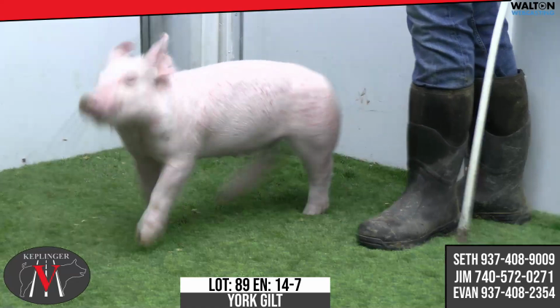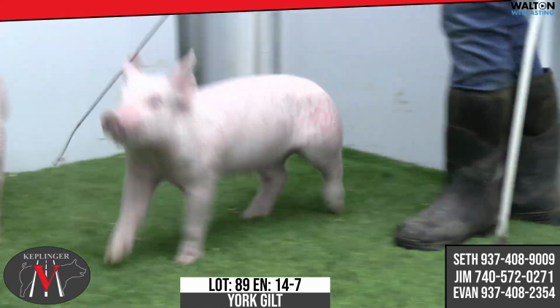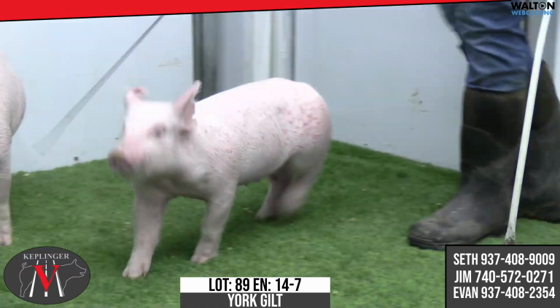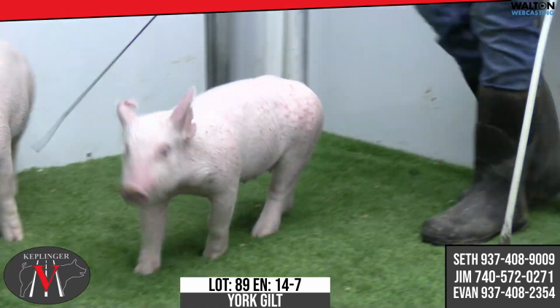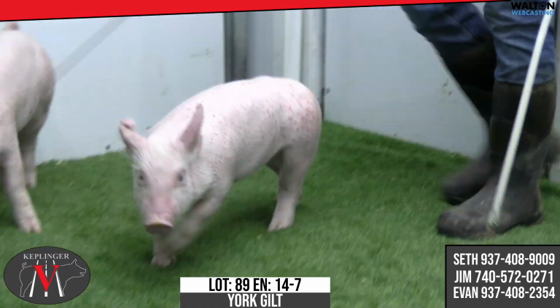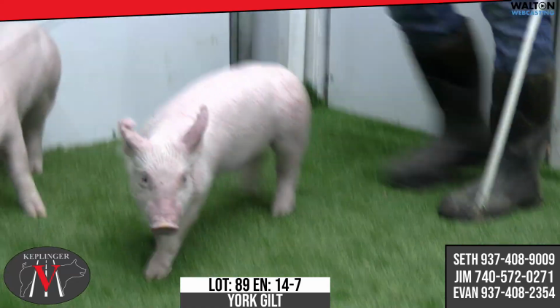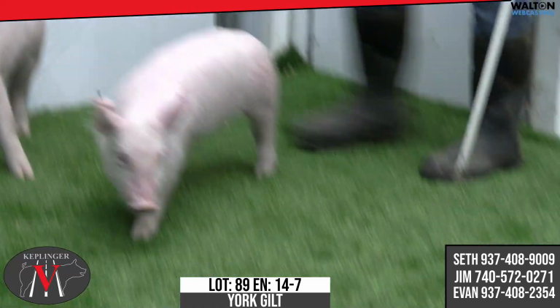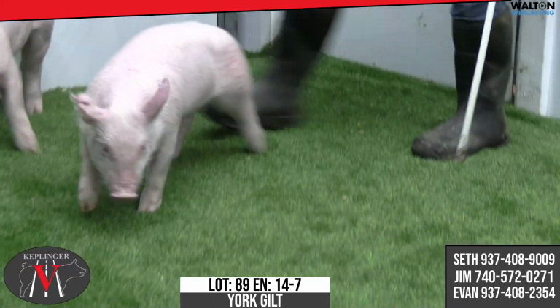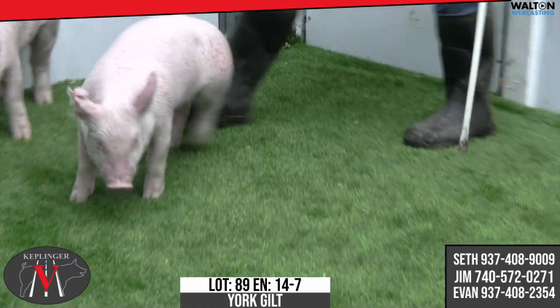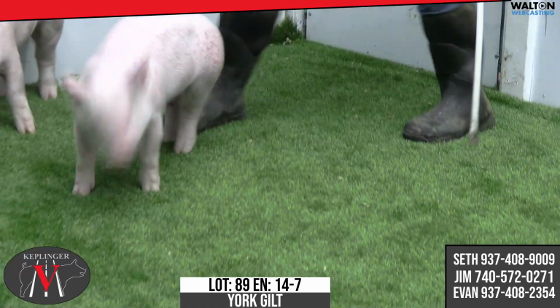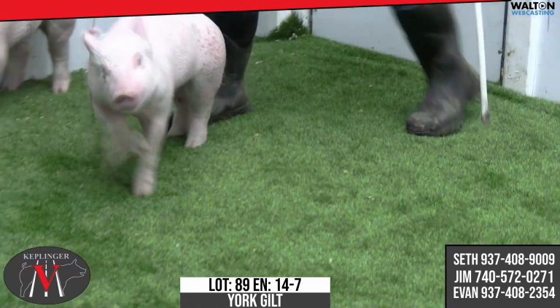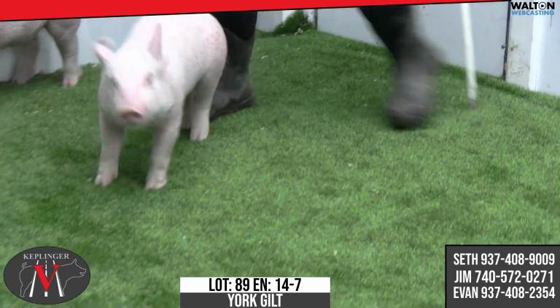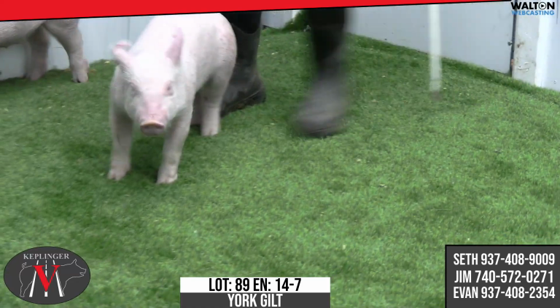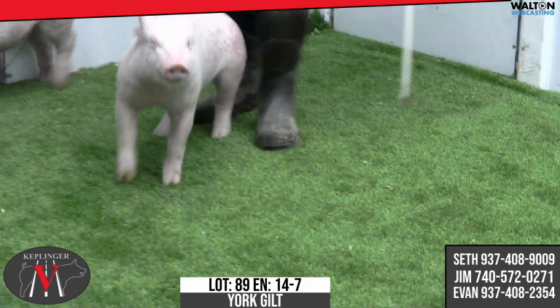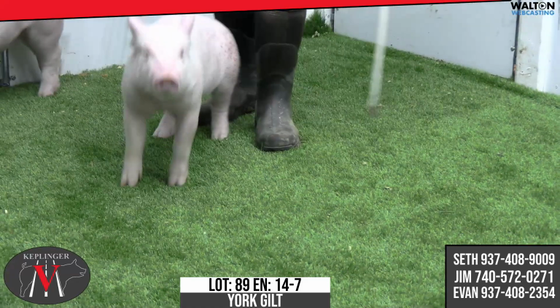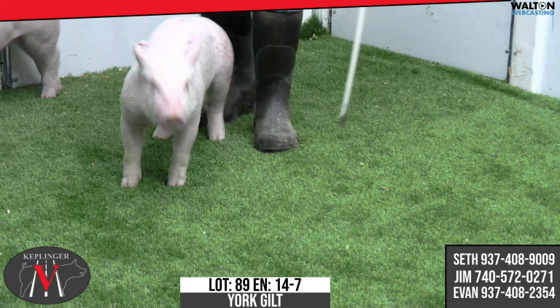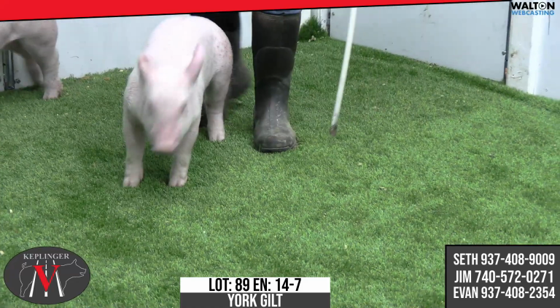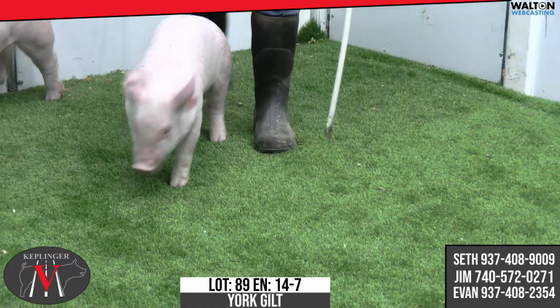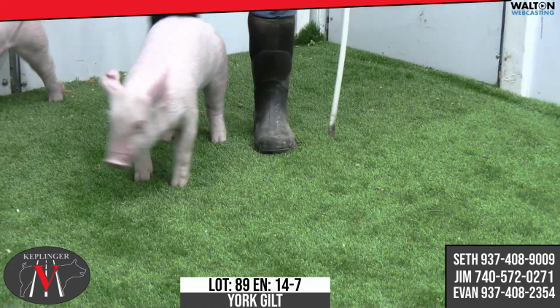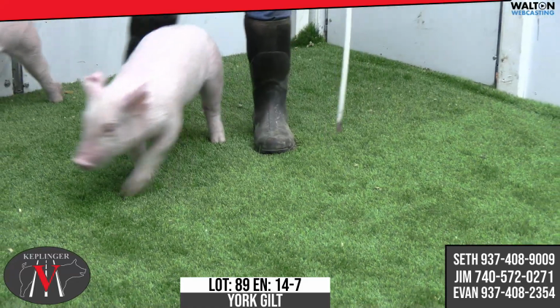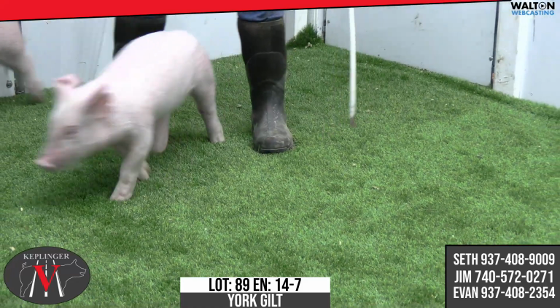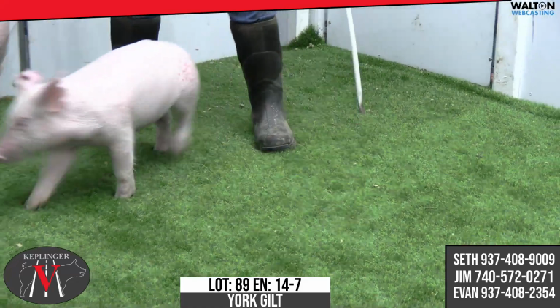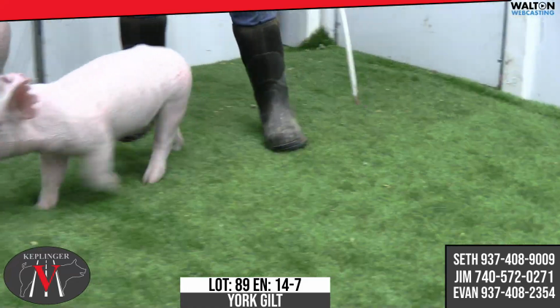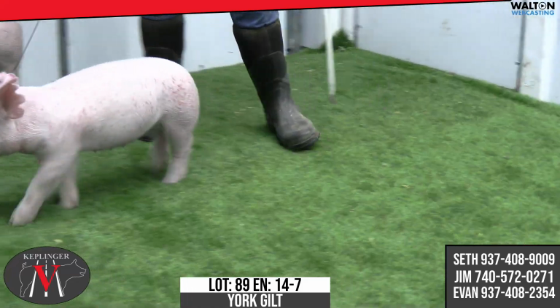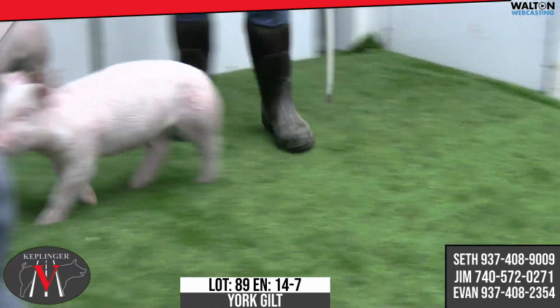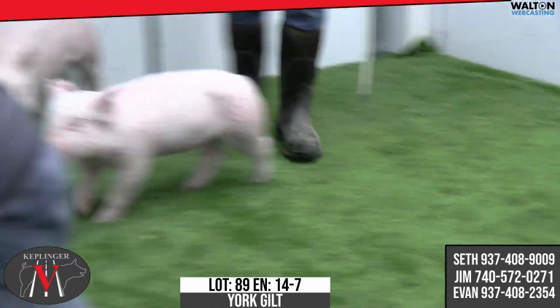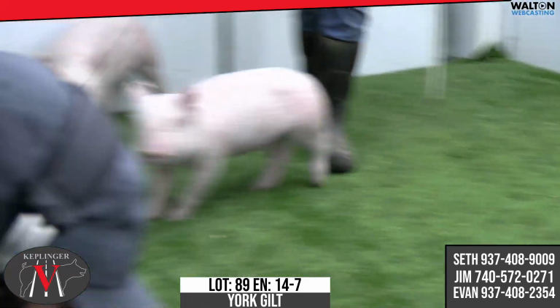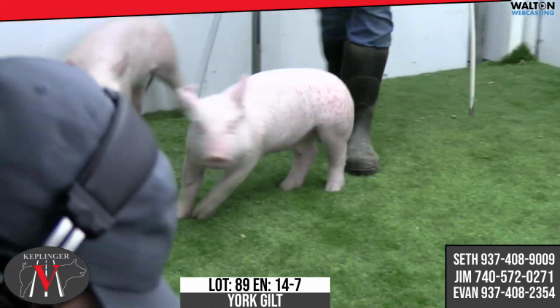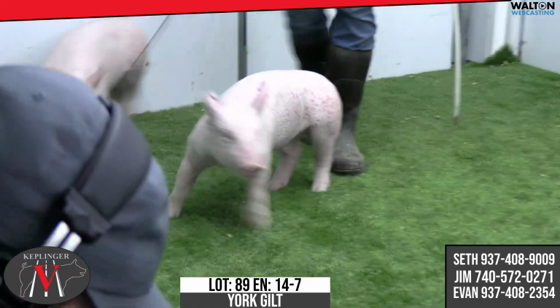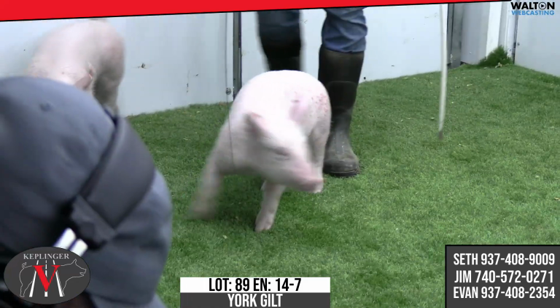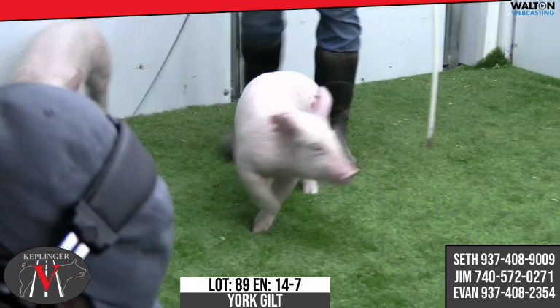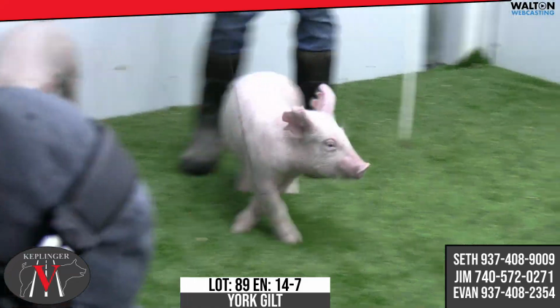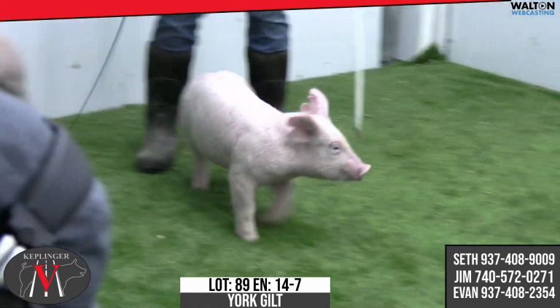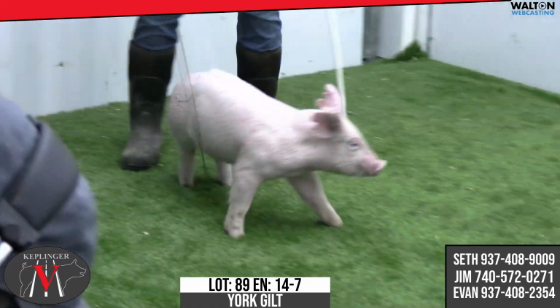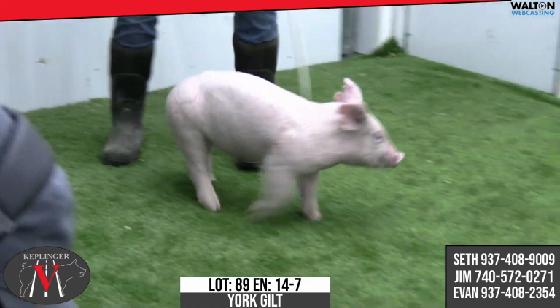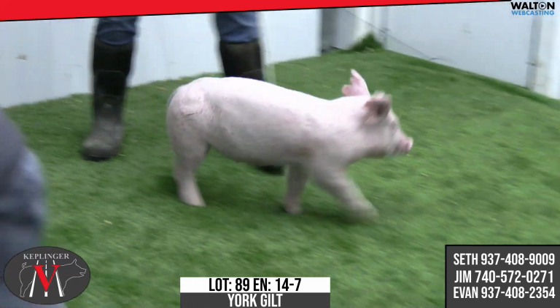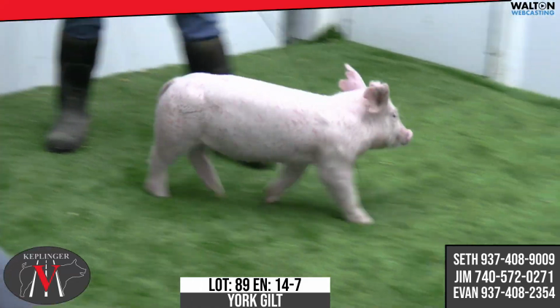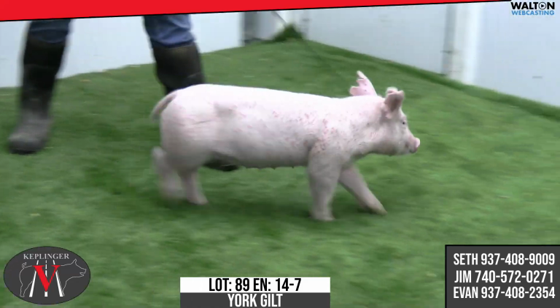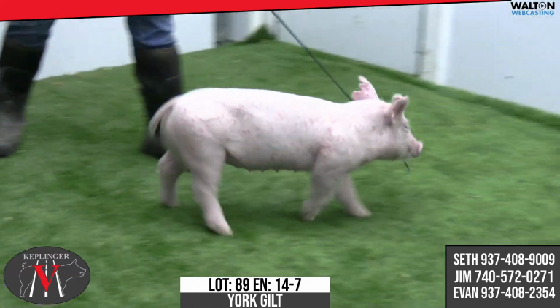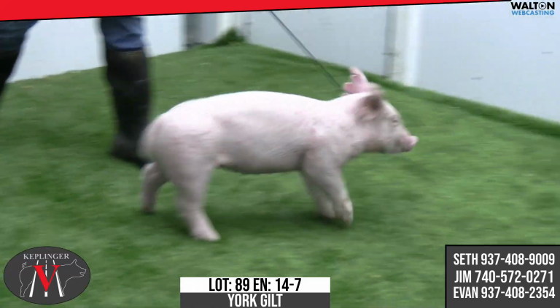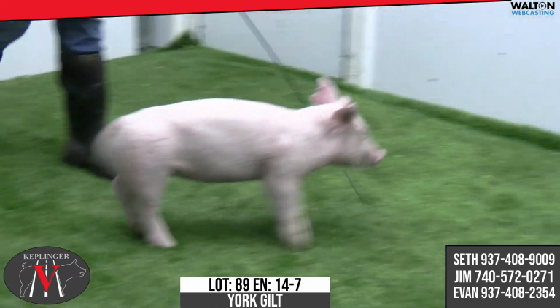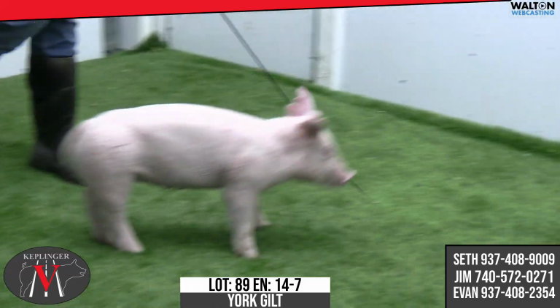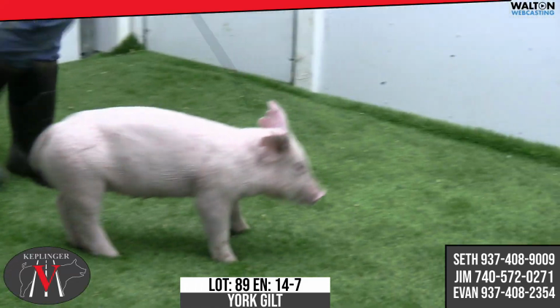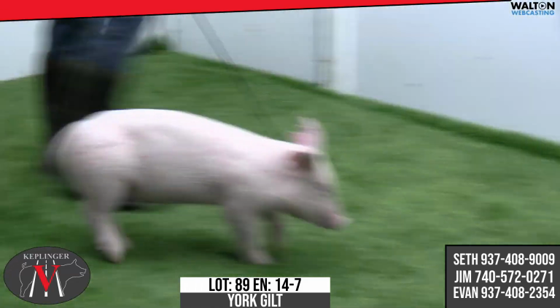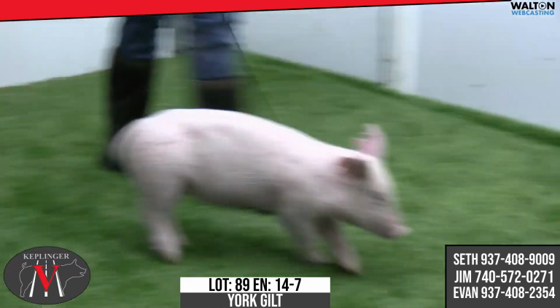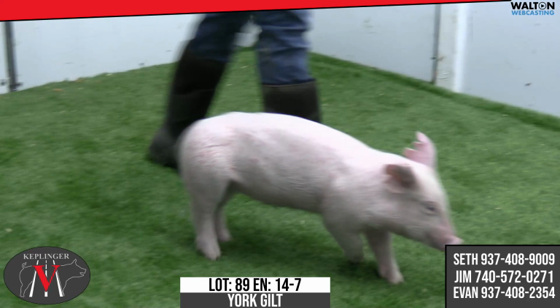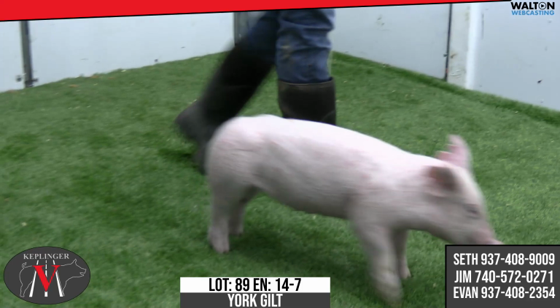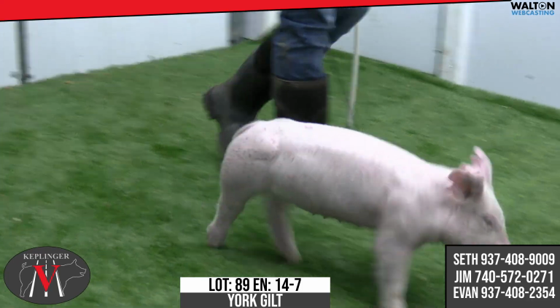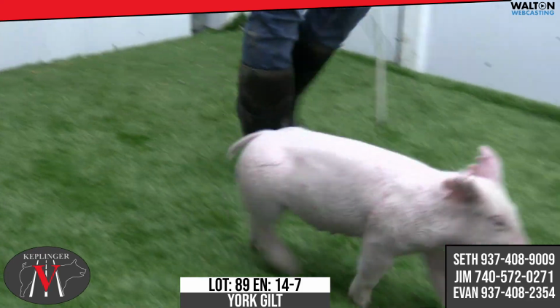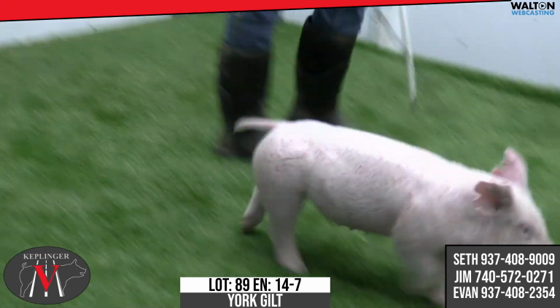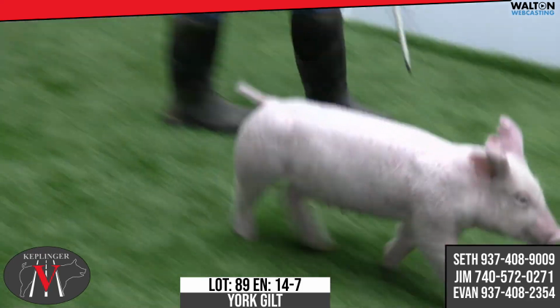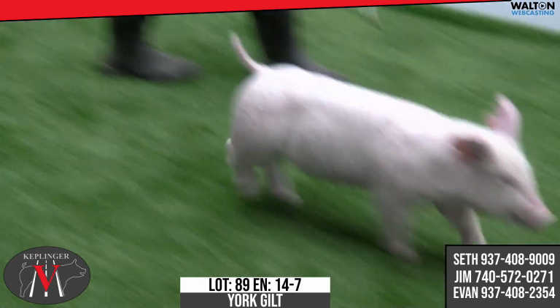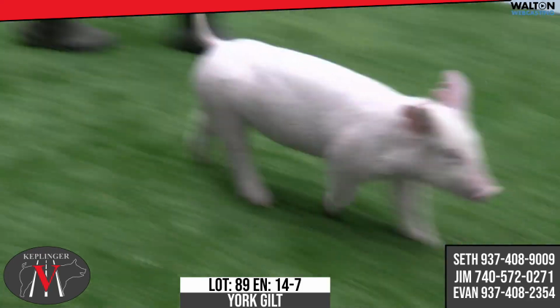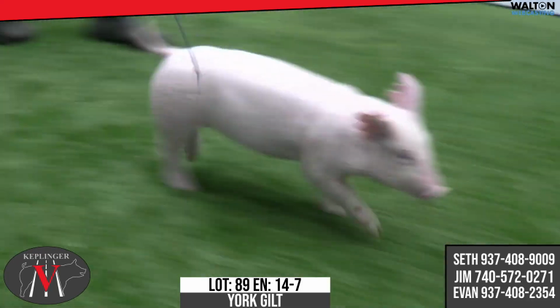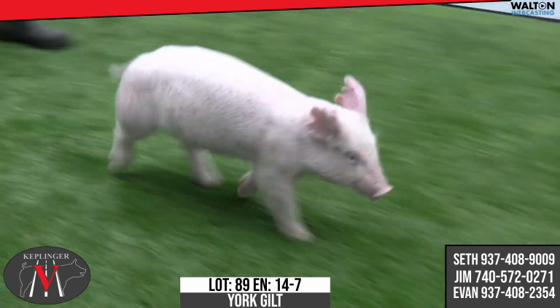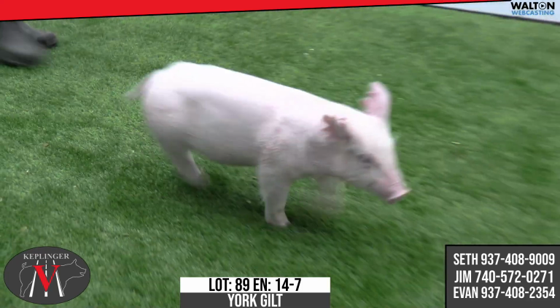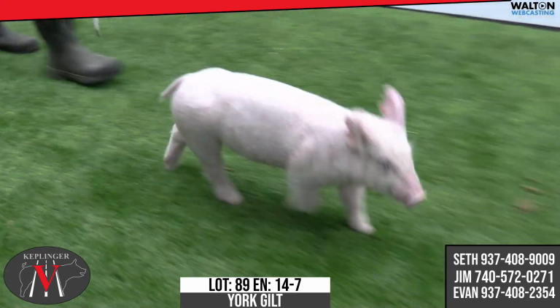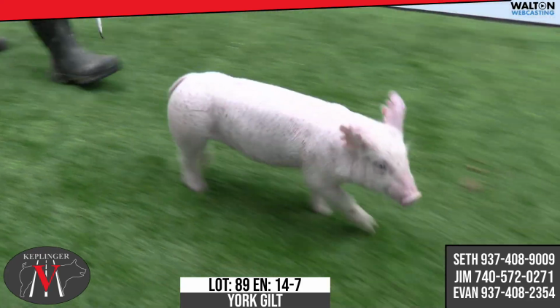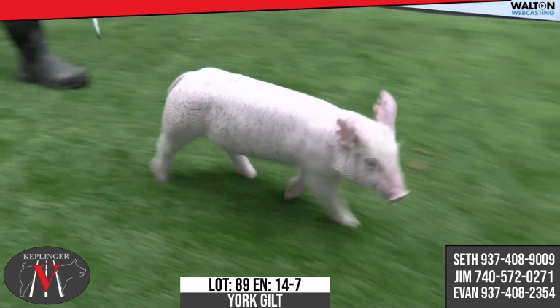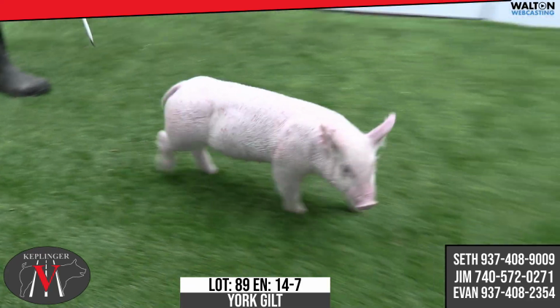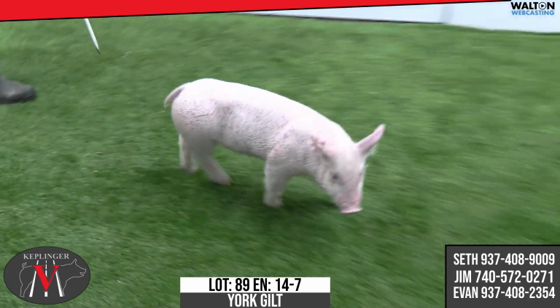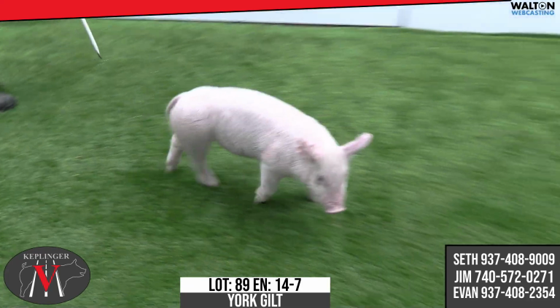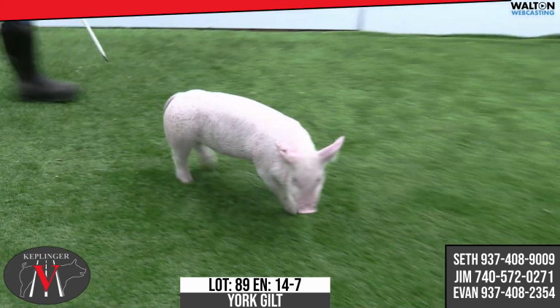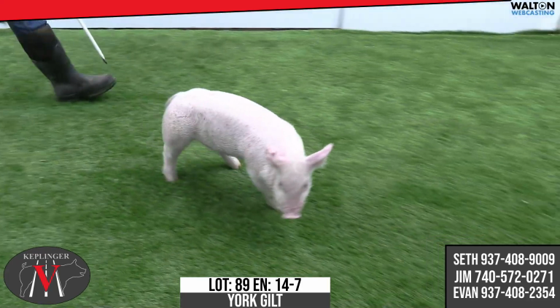When she kind of cranks her tail and gets up and feels a little bit better, I think you'll be very pleased once you get there. That is 14-7, Yorkshire Gilt 89.